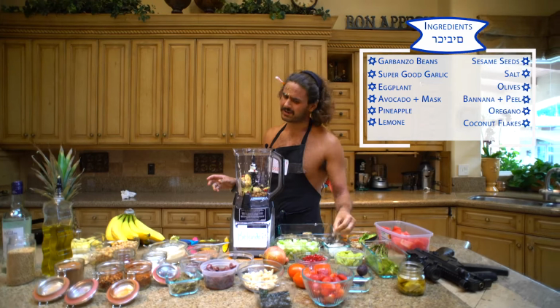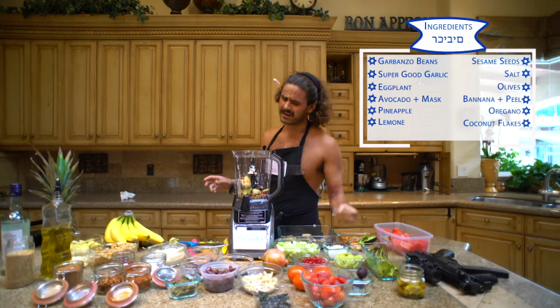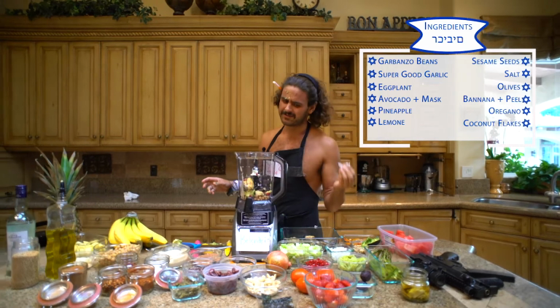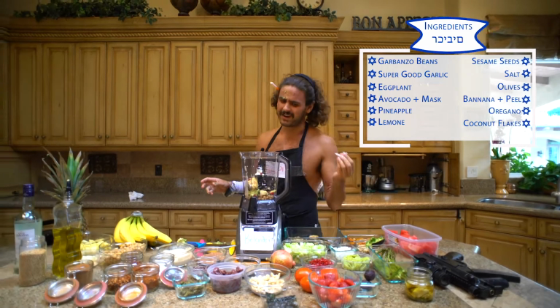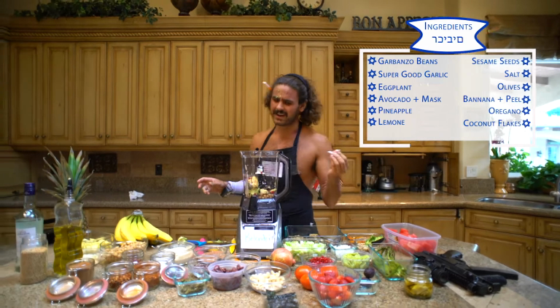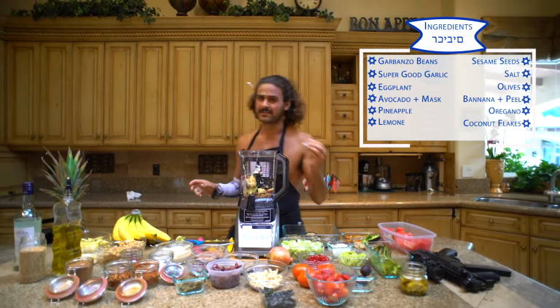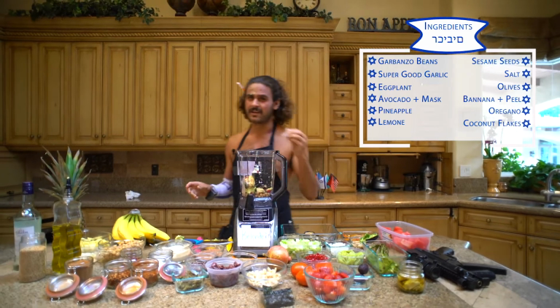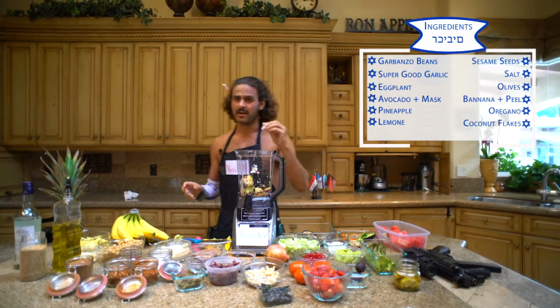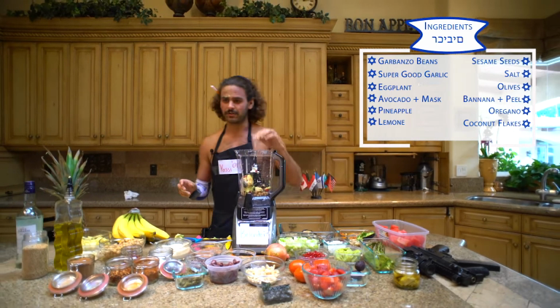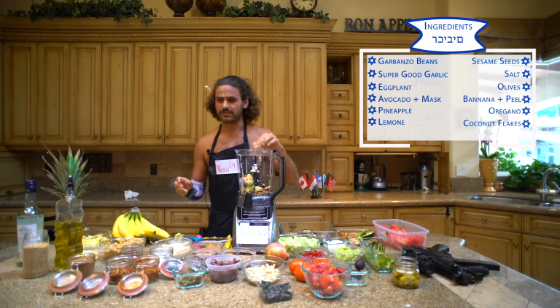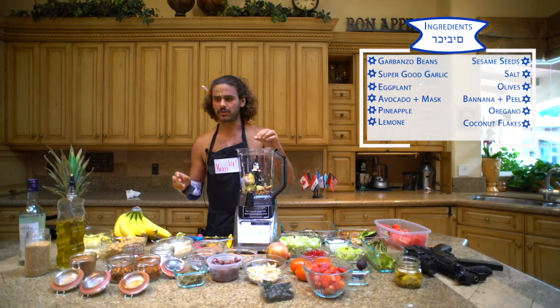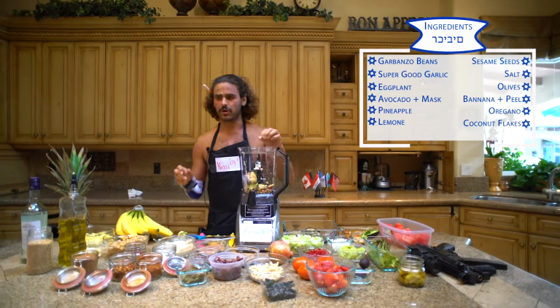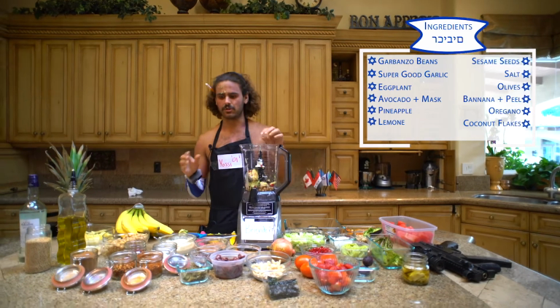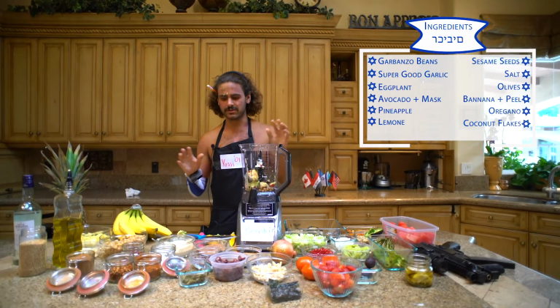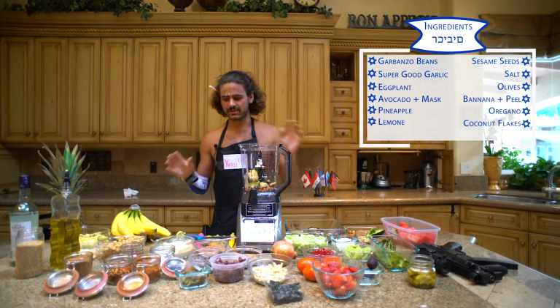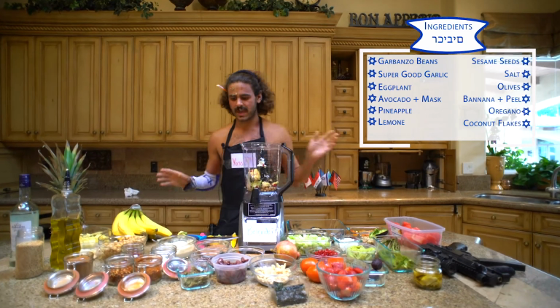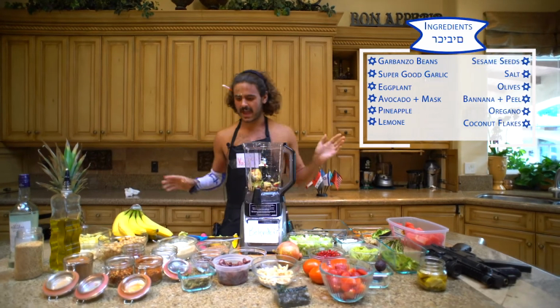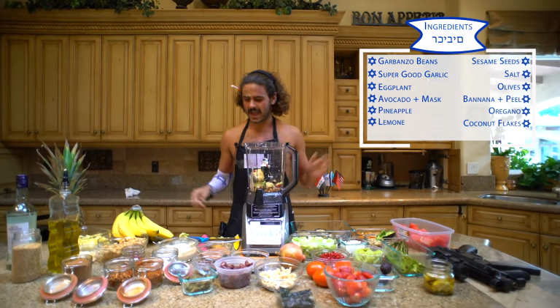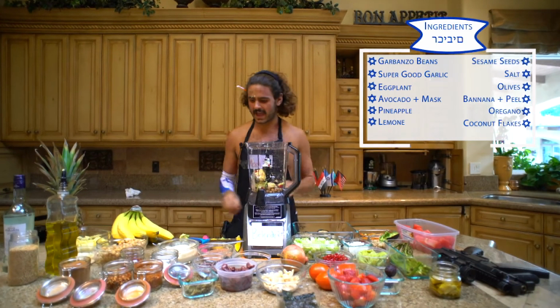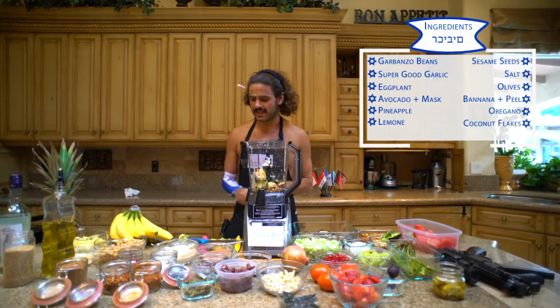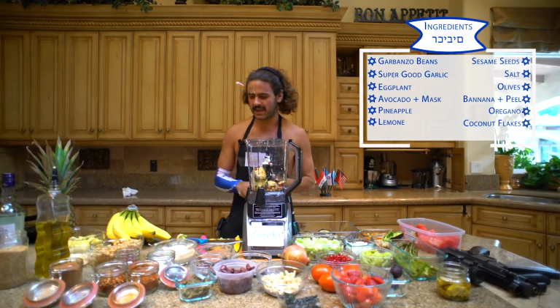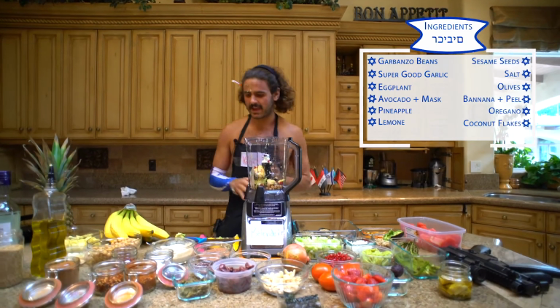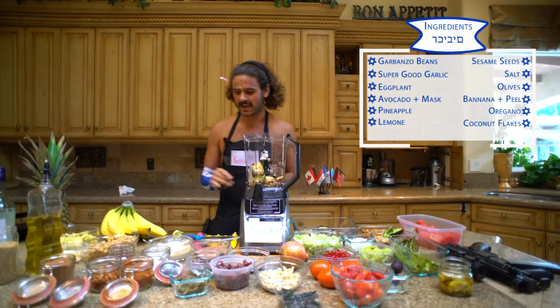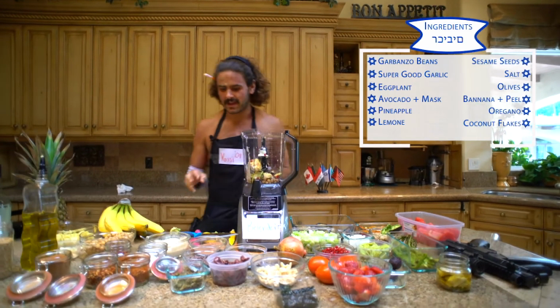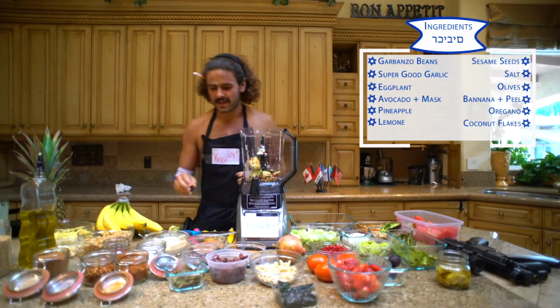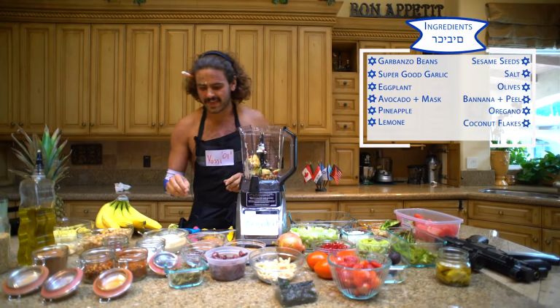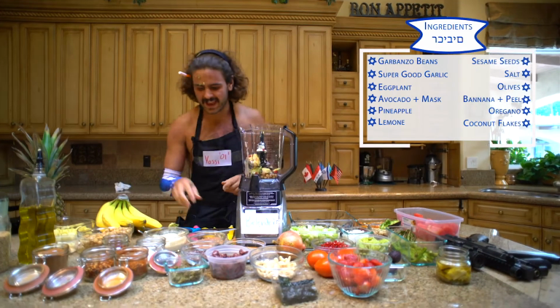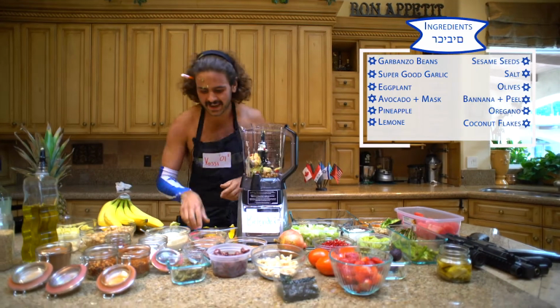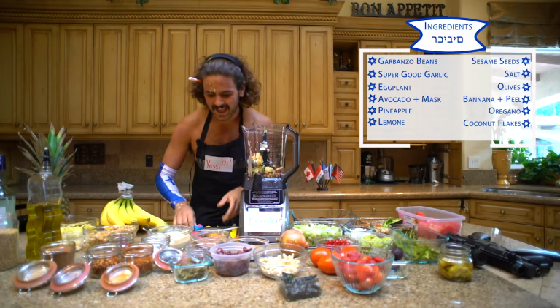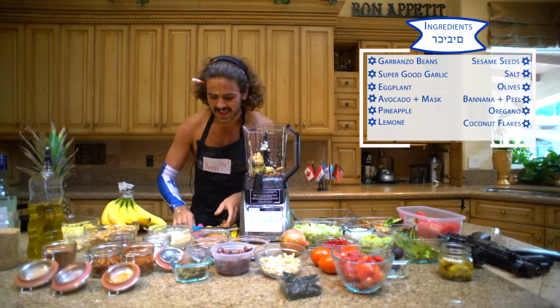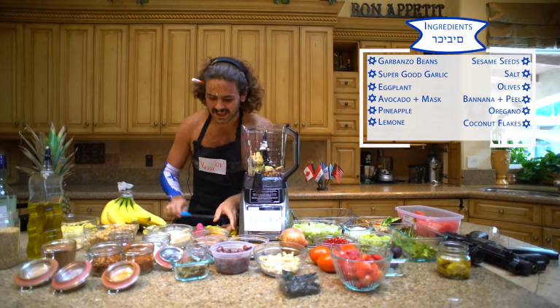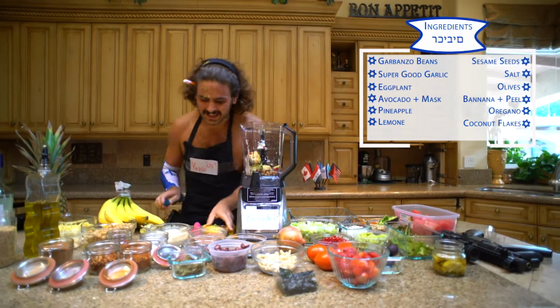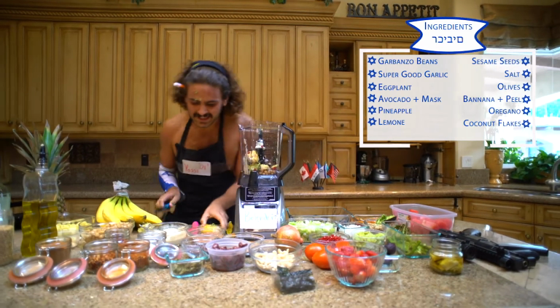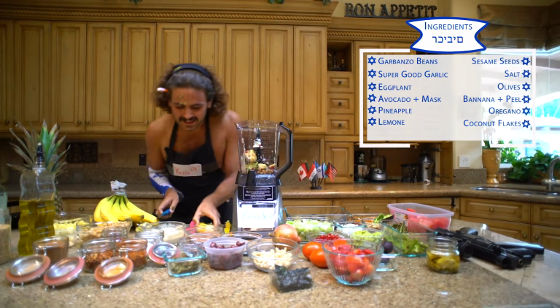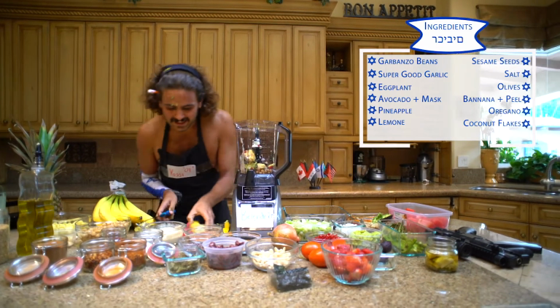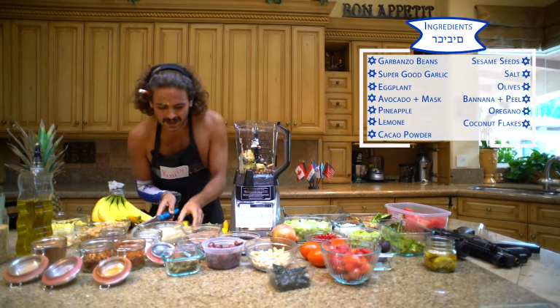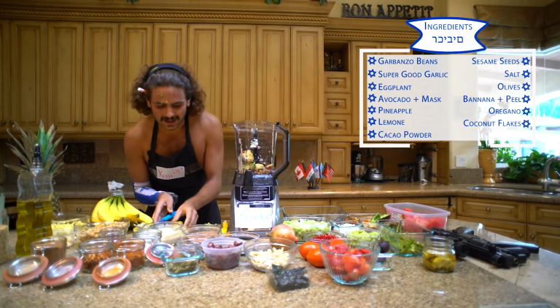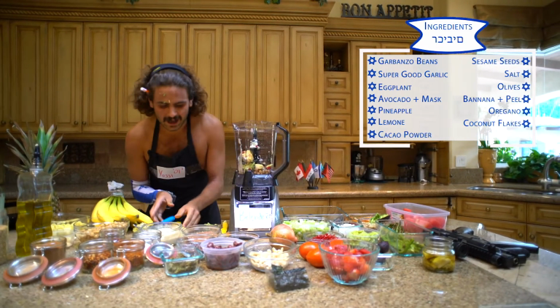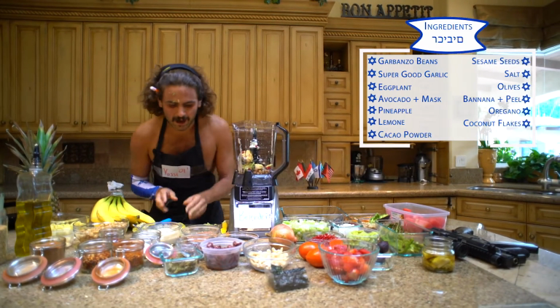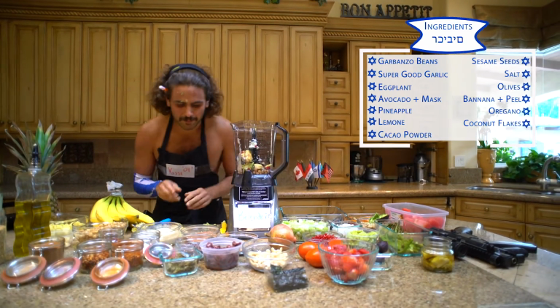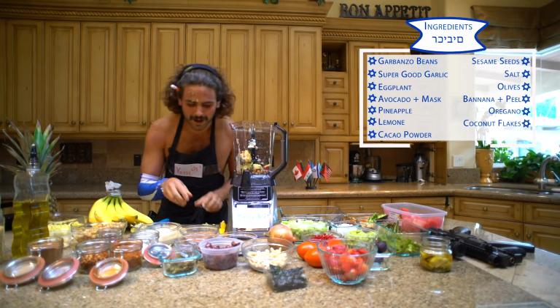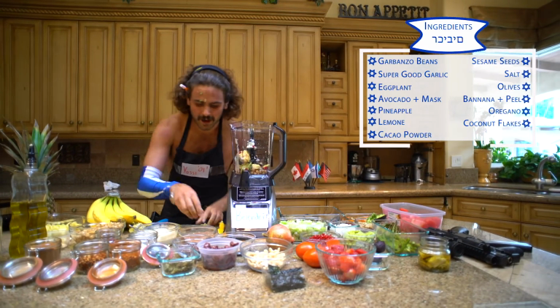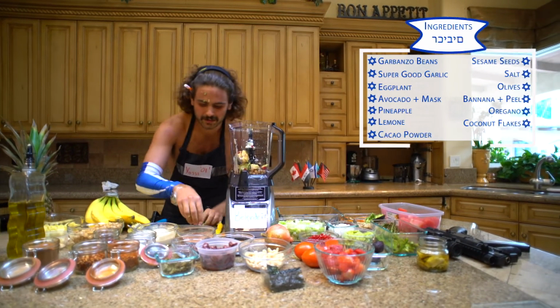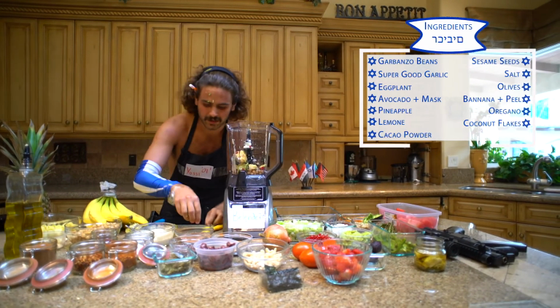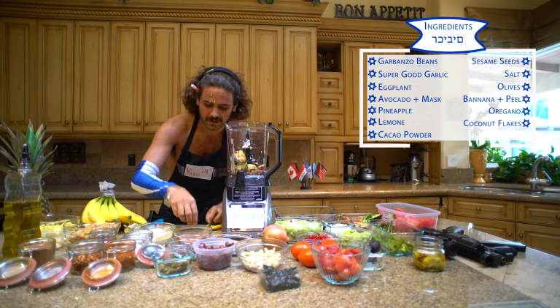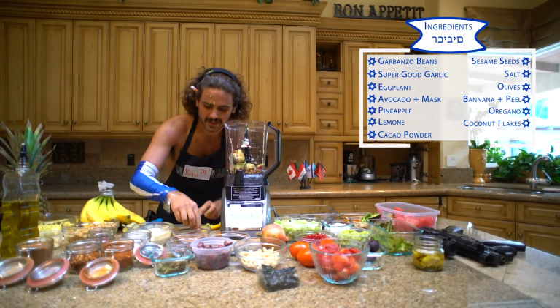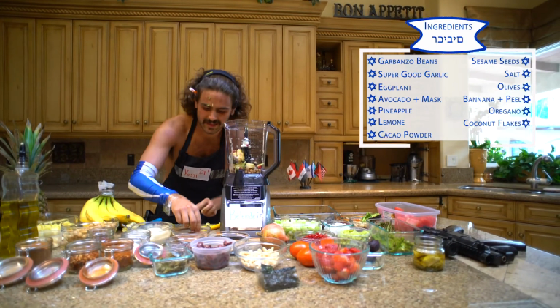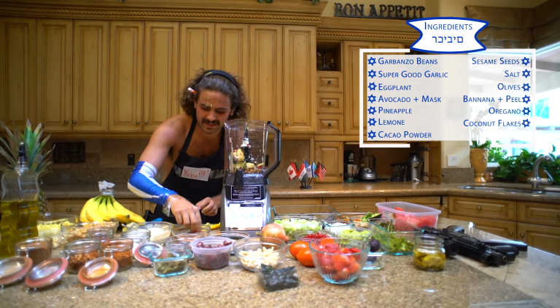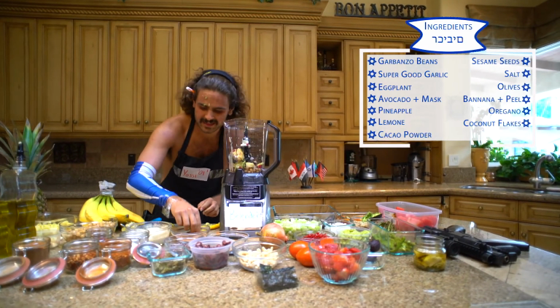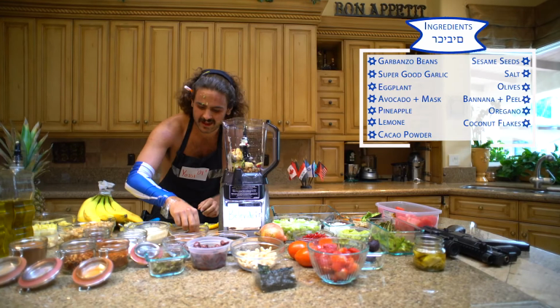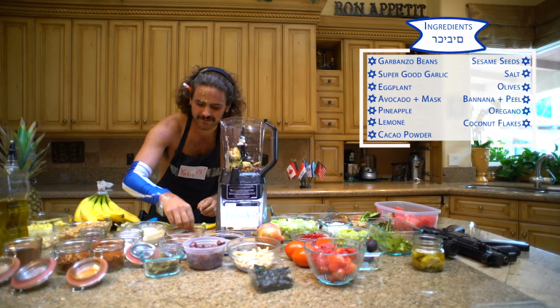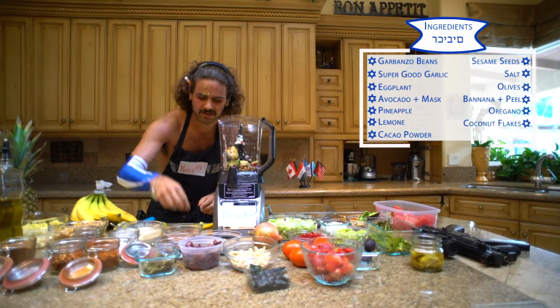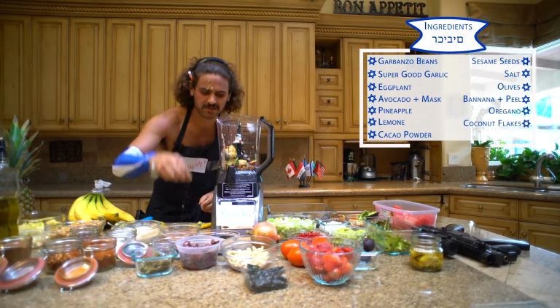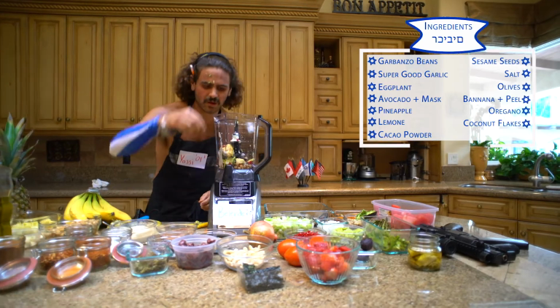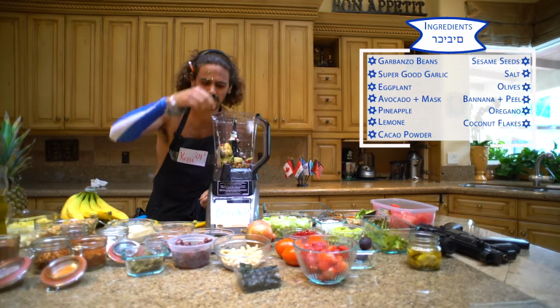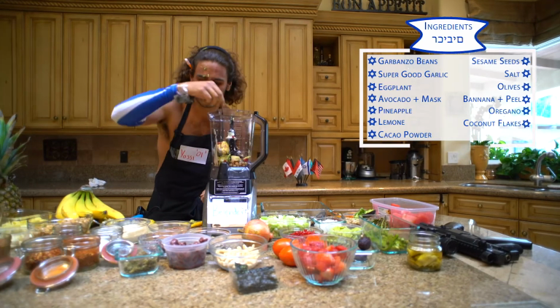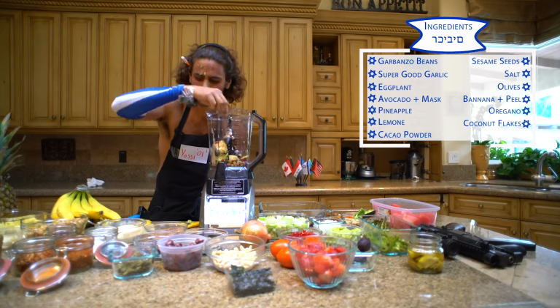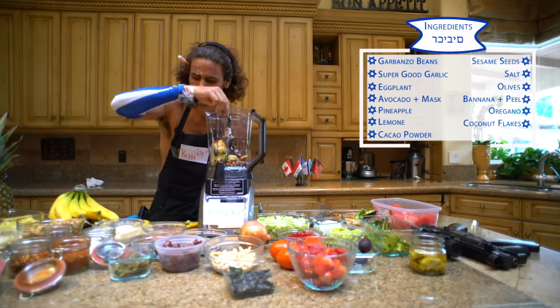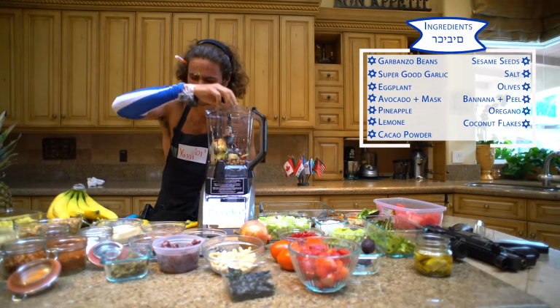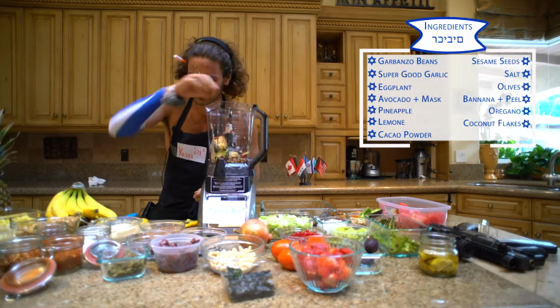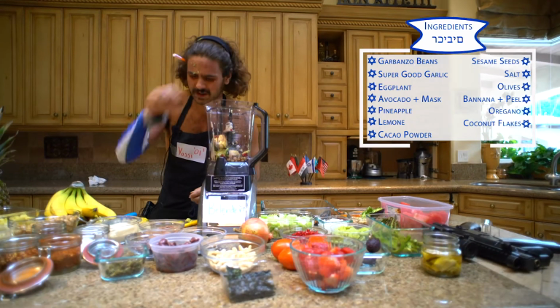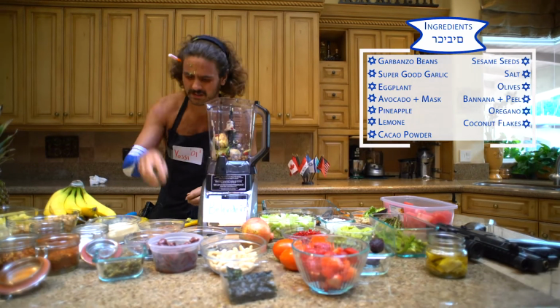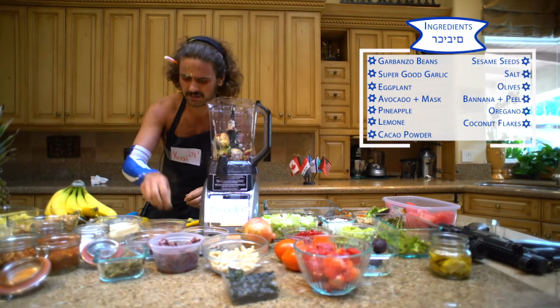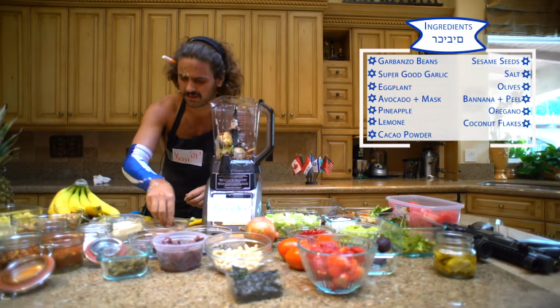Coconut flakes for the coconuts. And then a little cacao powder. This stuff is so good, it's really good.